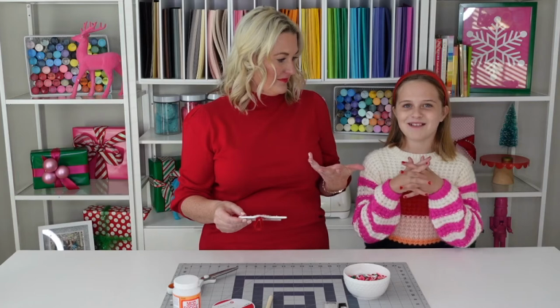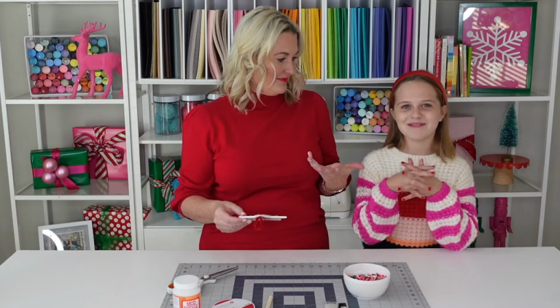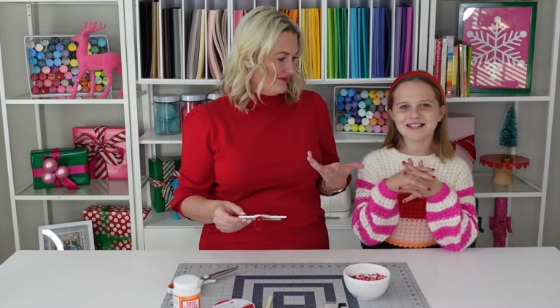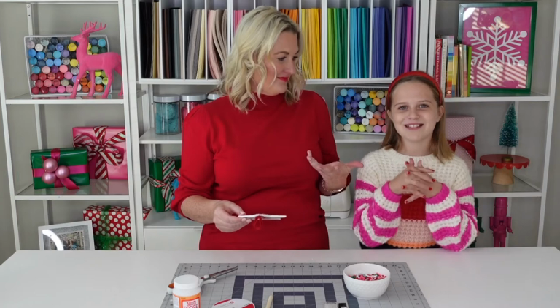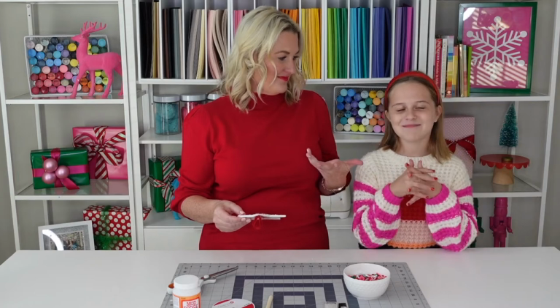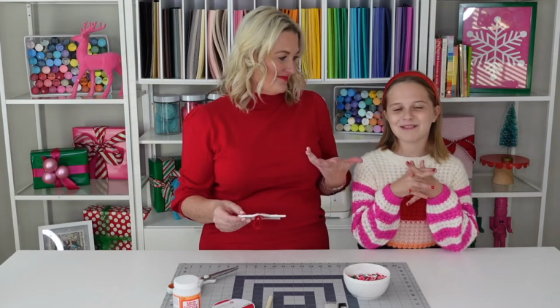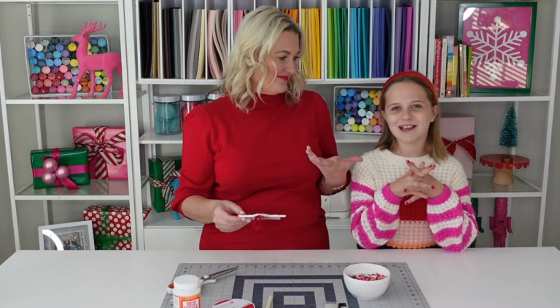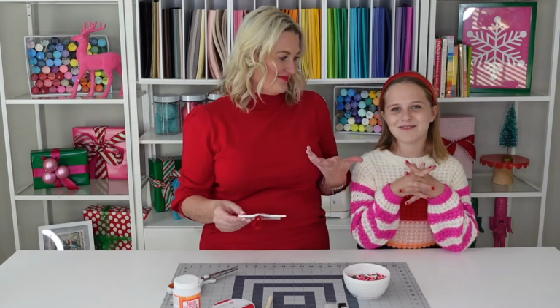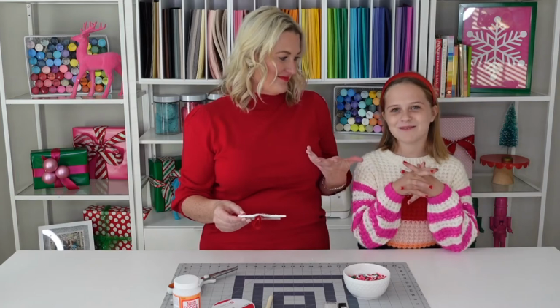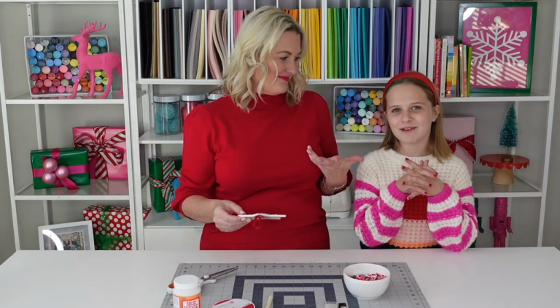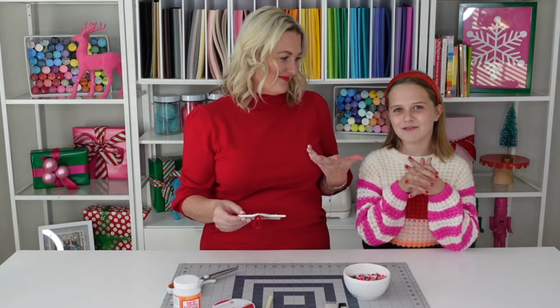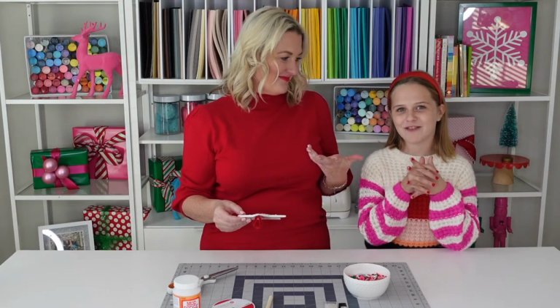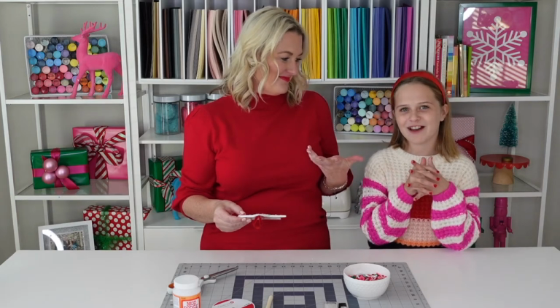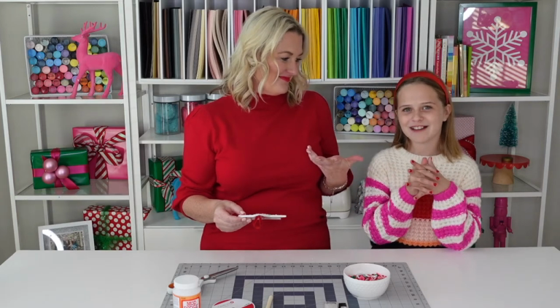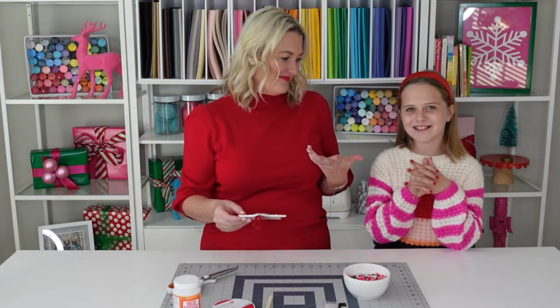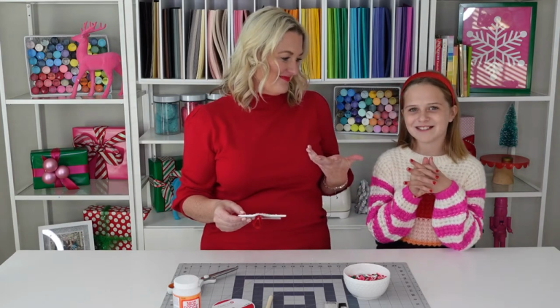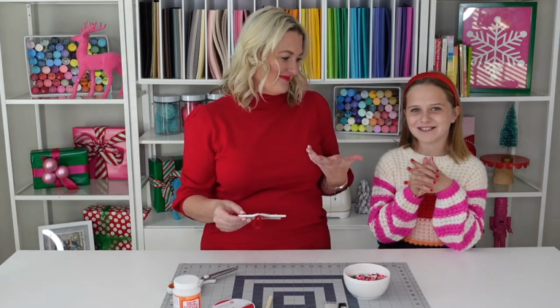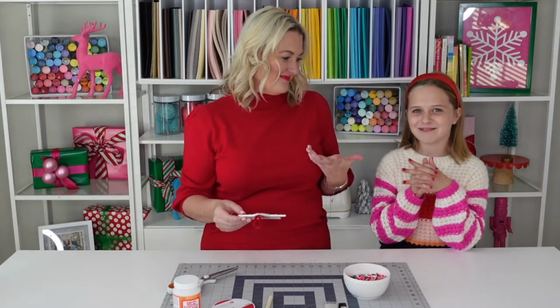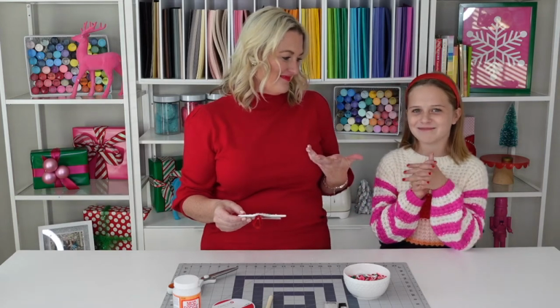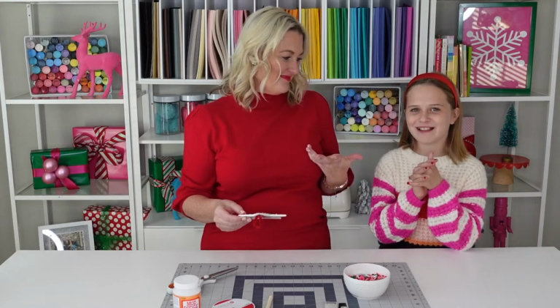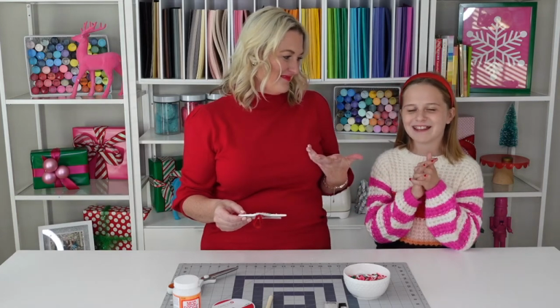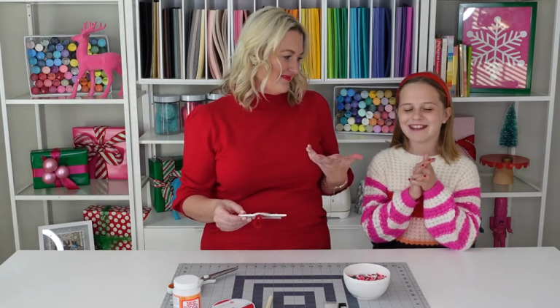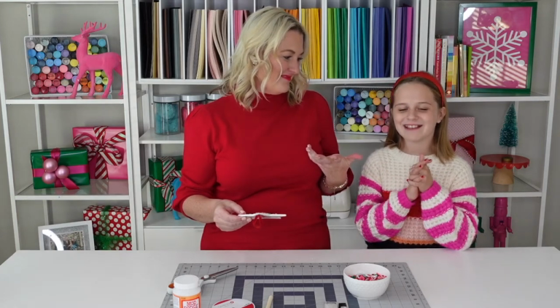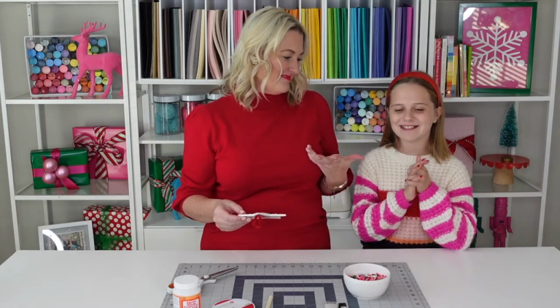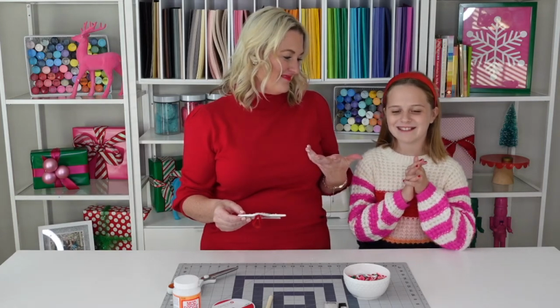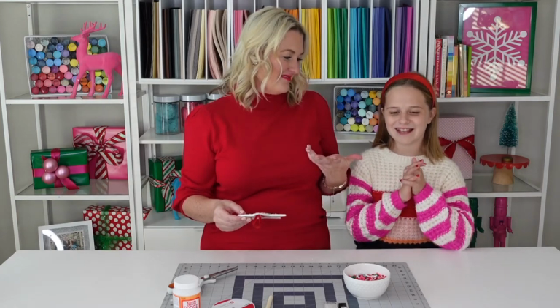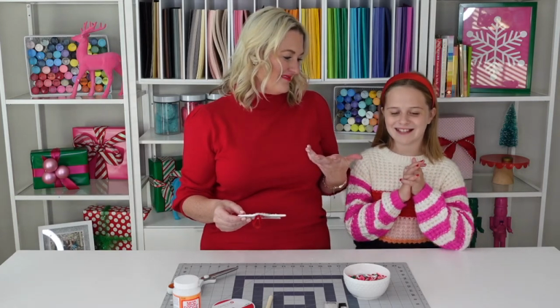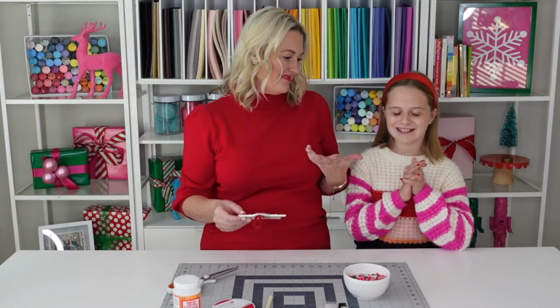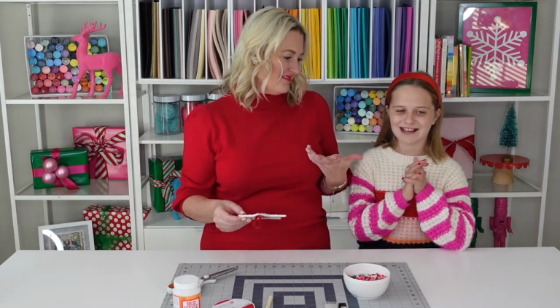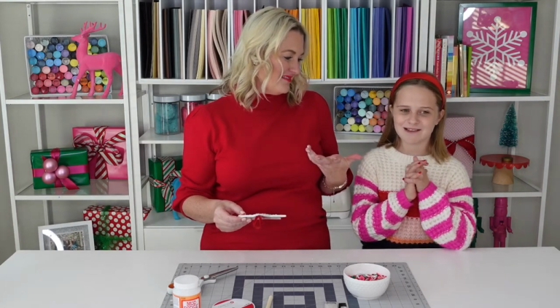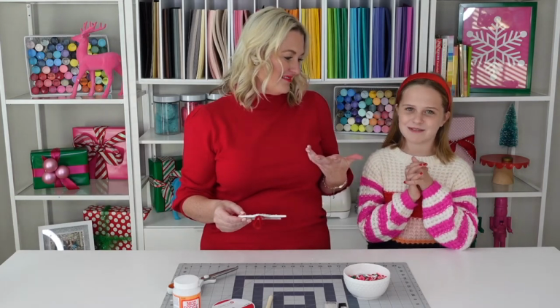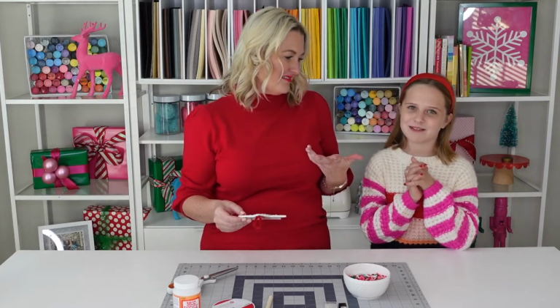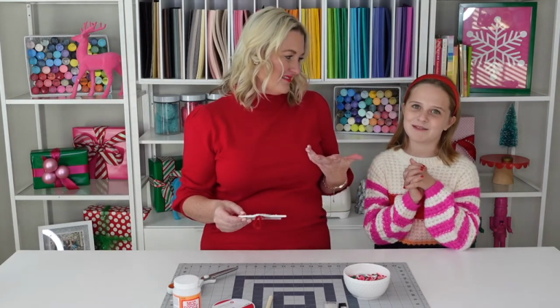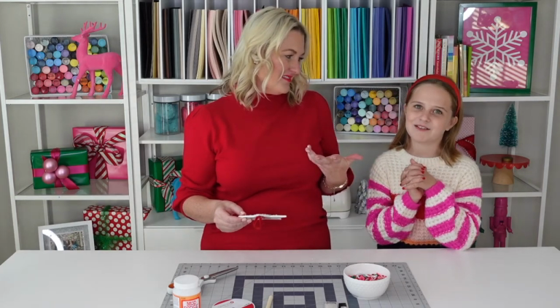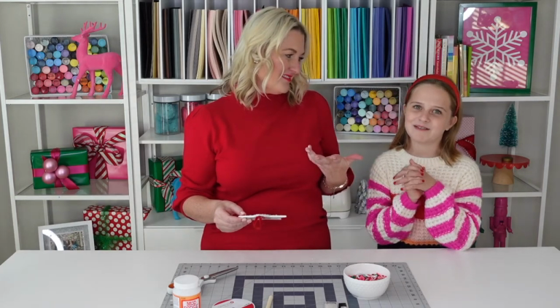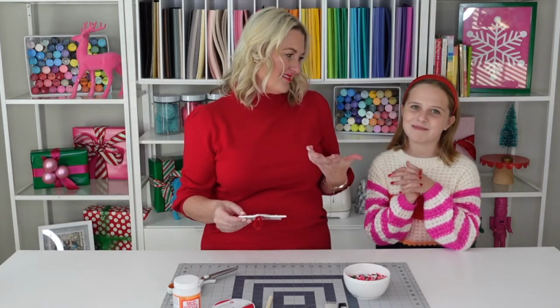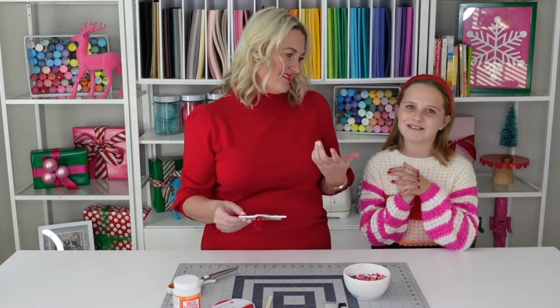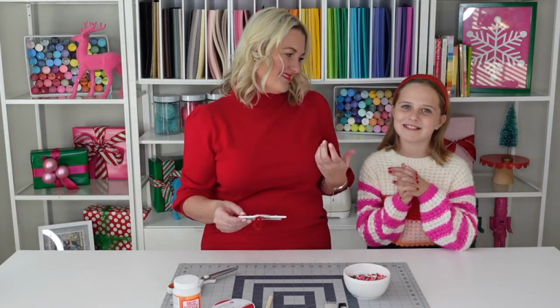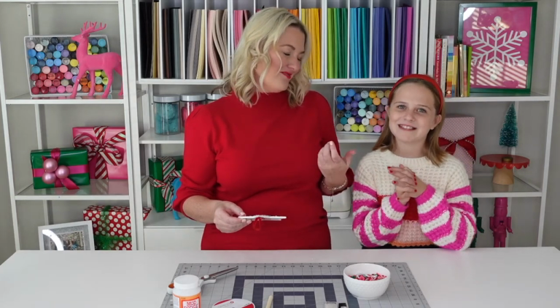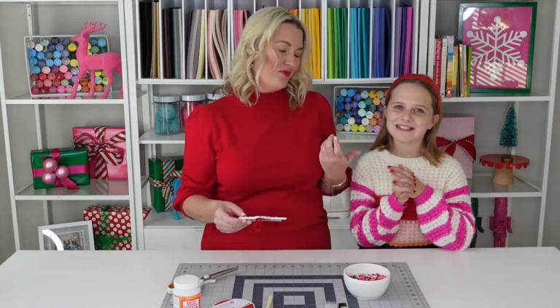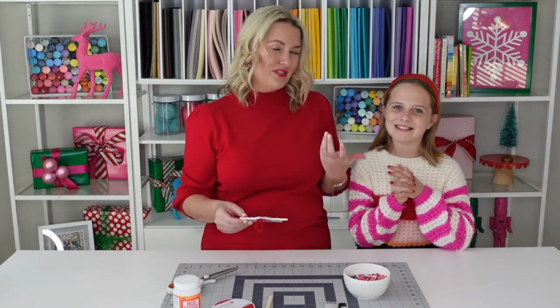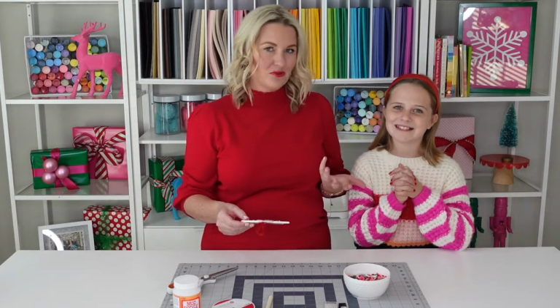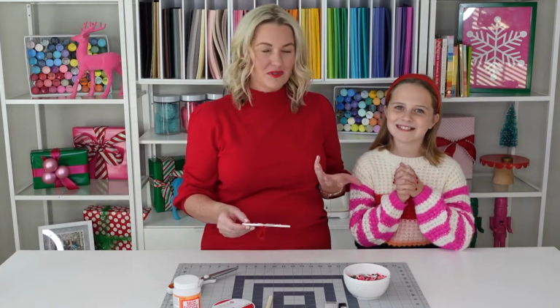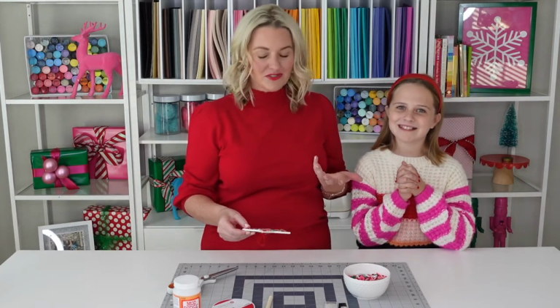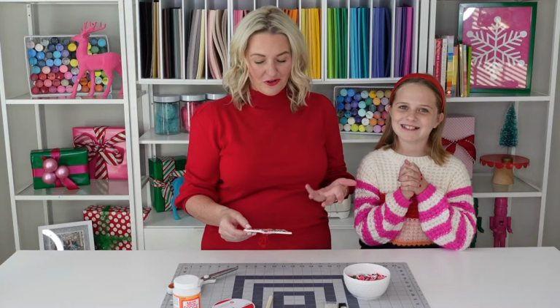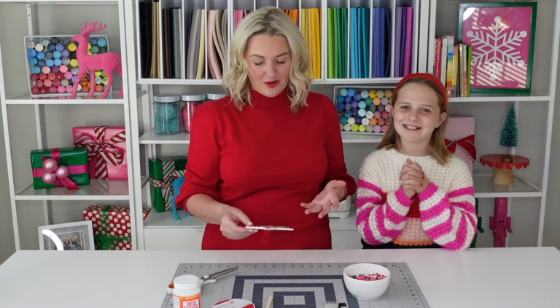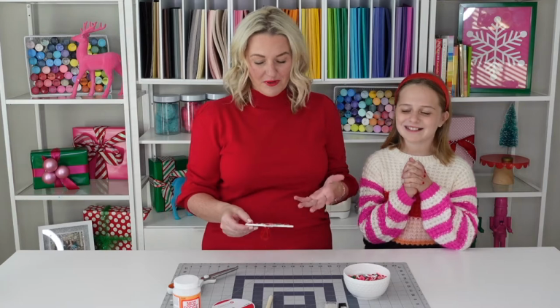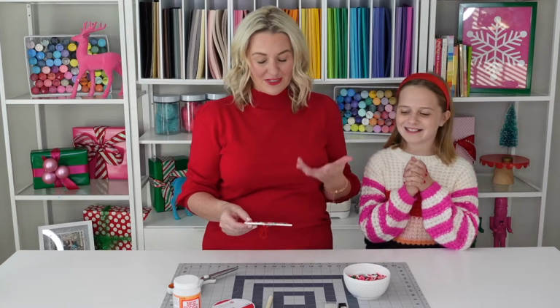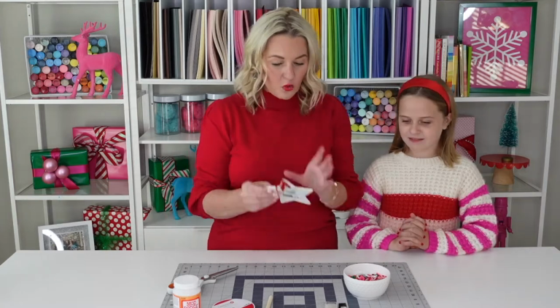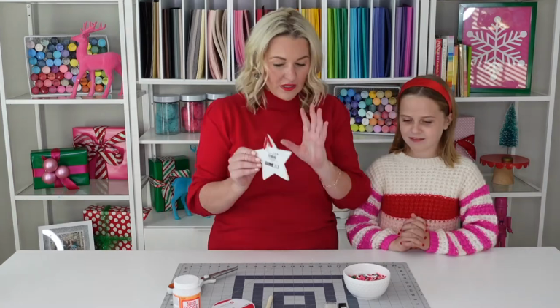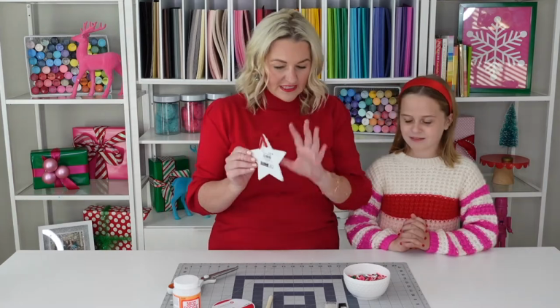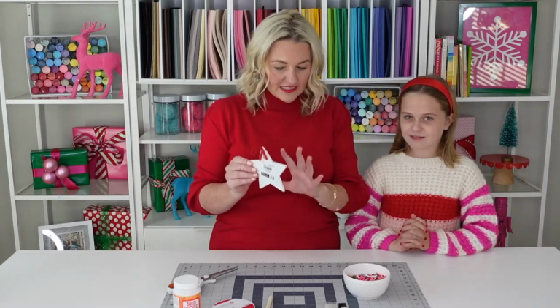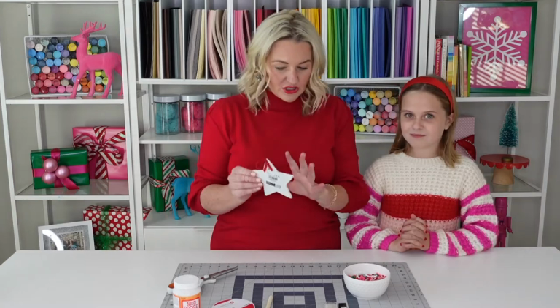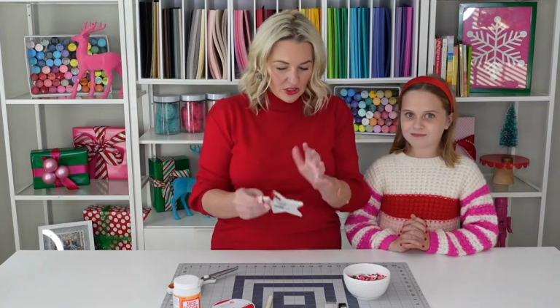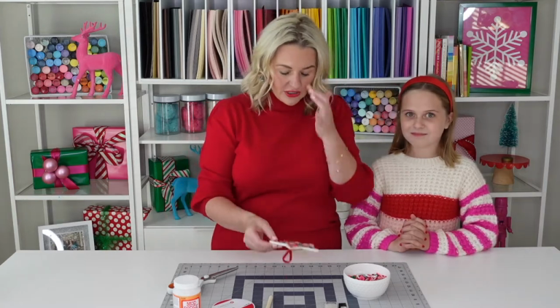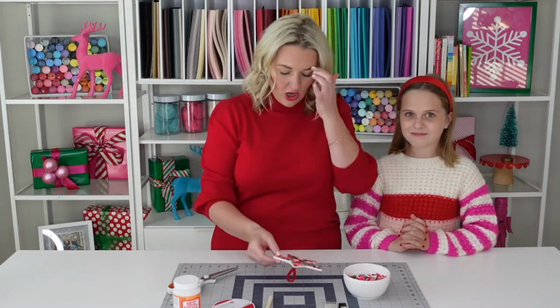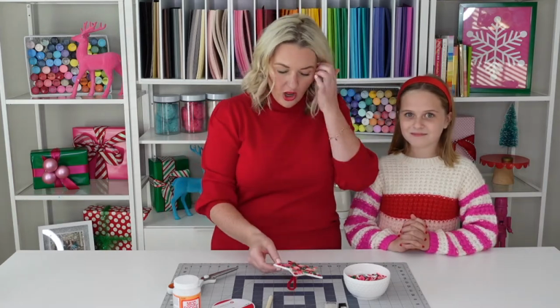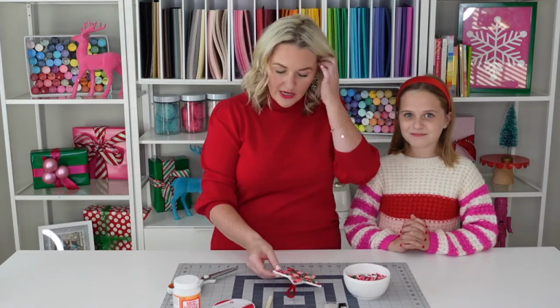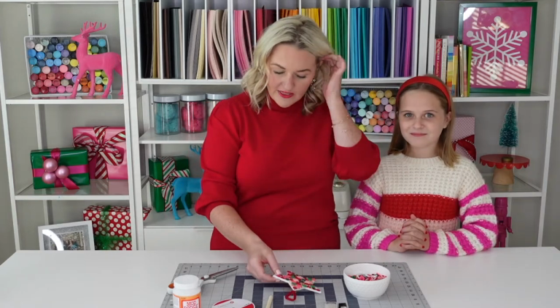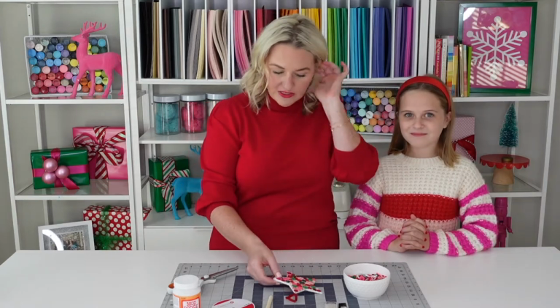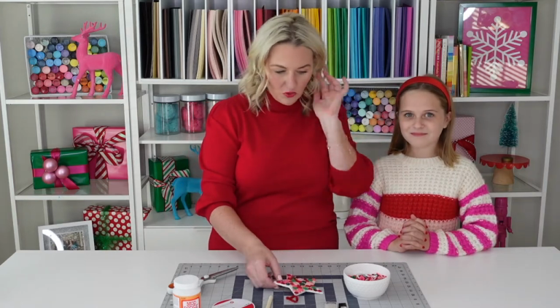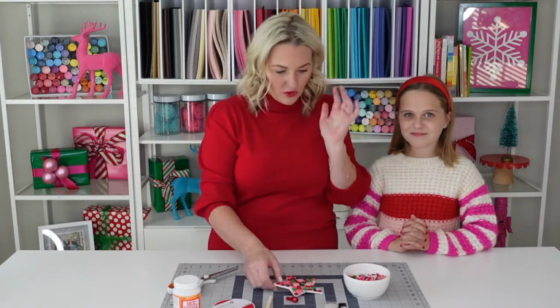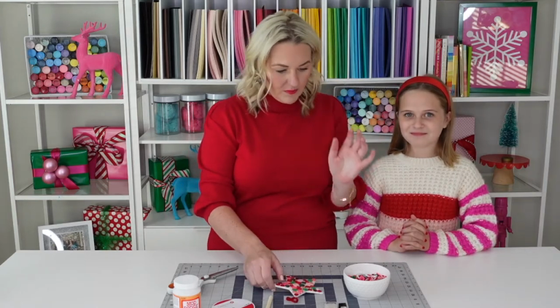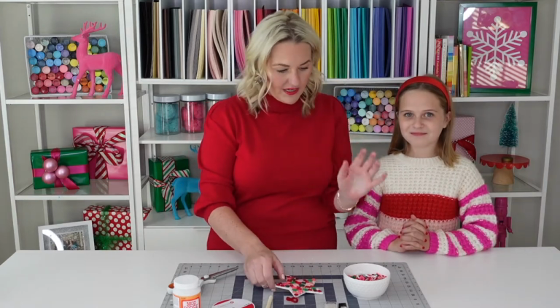I miss playing with my friends and play dates, and I miss my grandparents. We do miss our grandparents. Let's get started on this ornament.